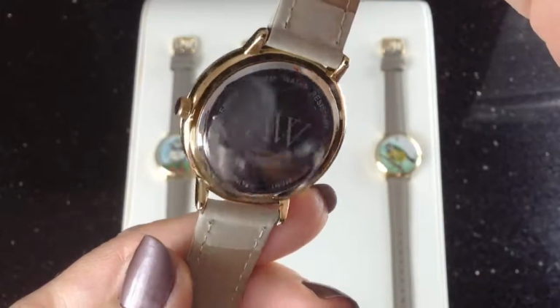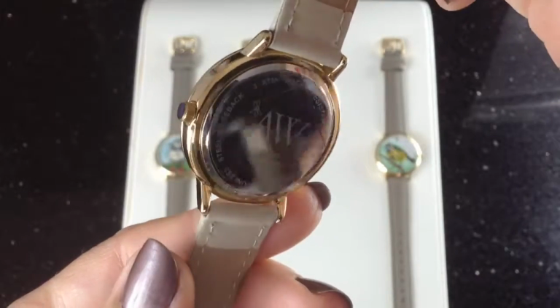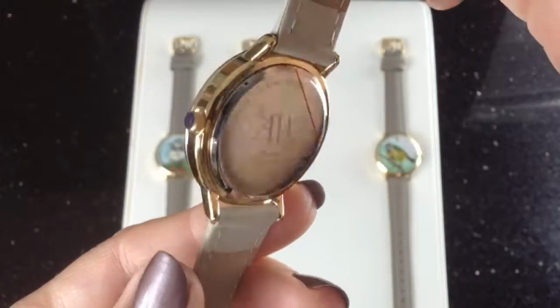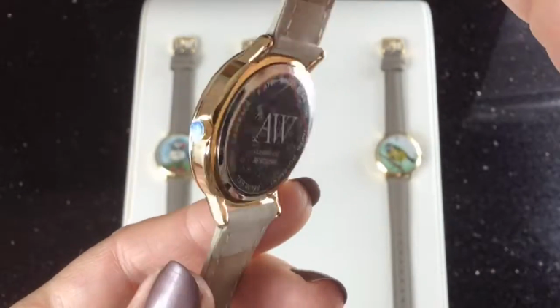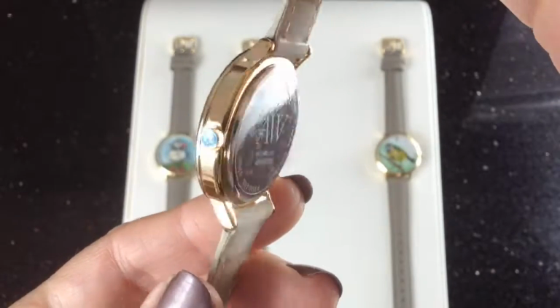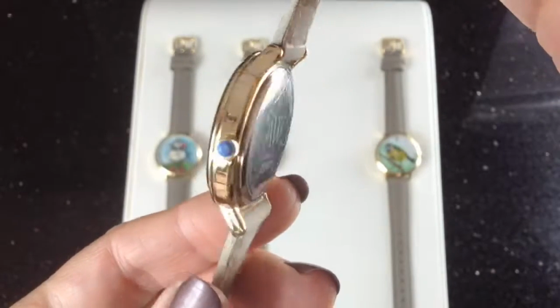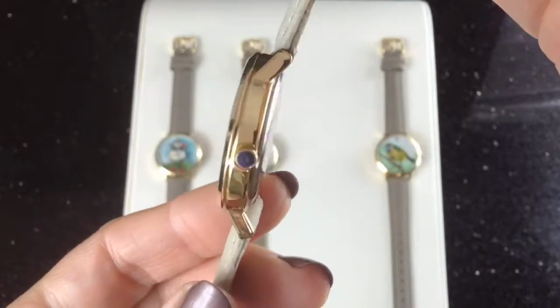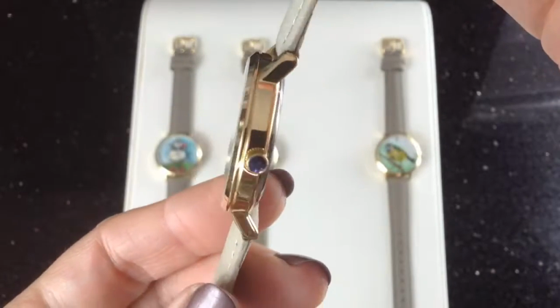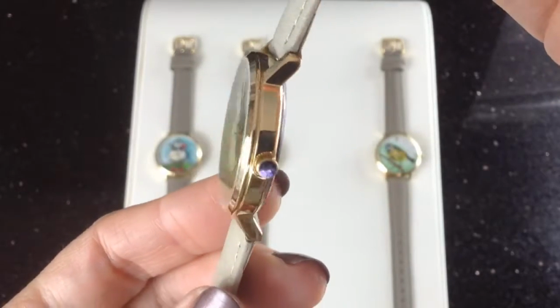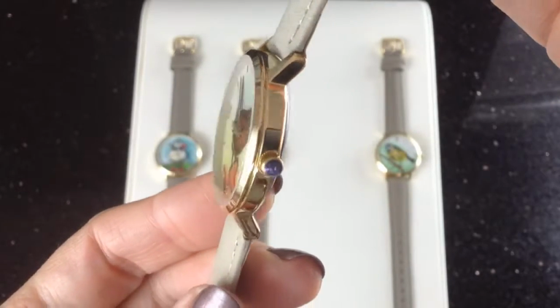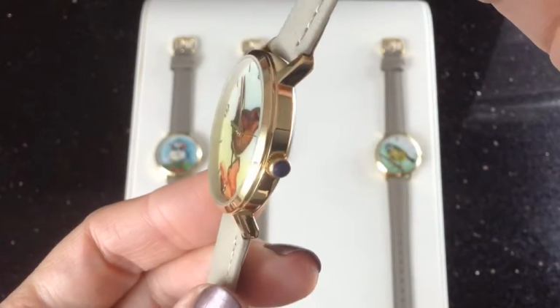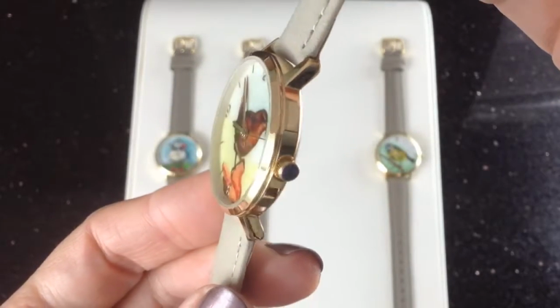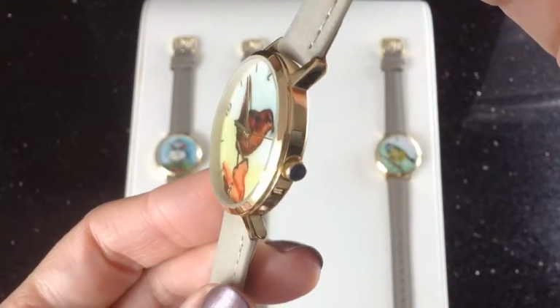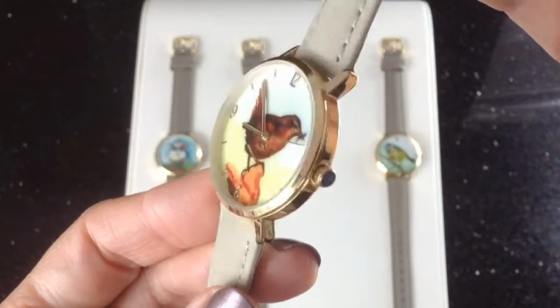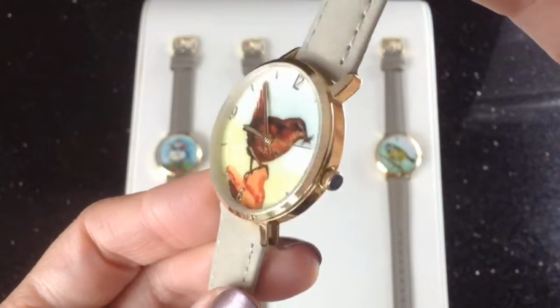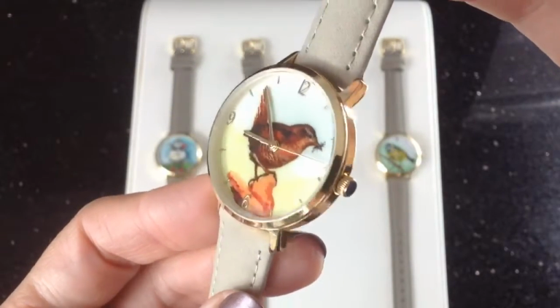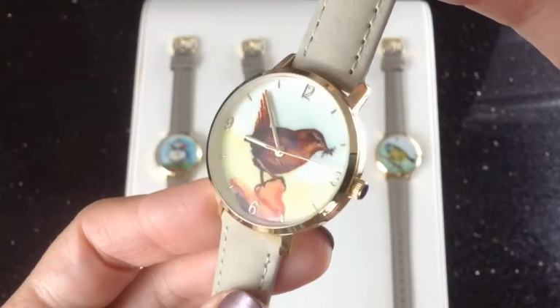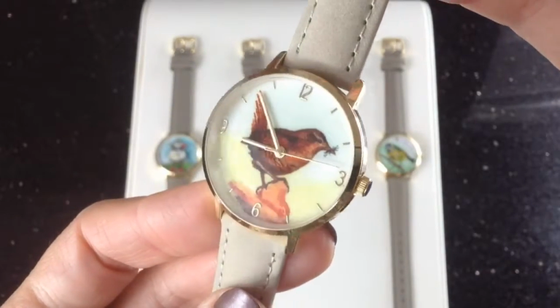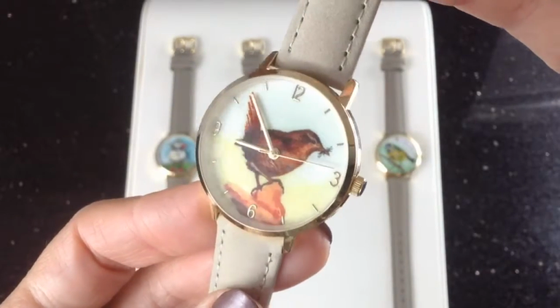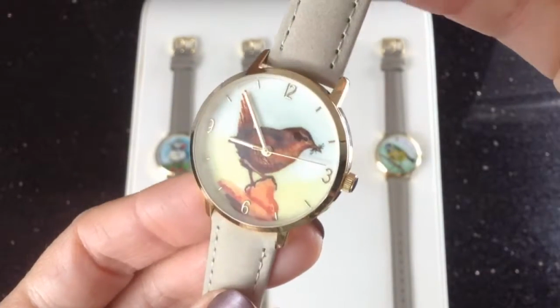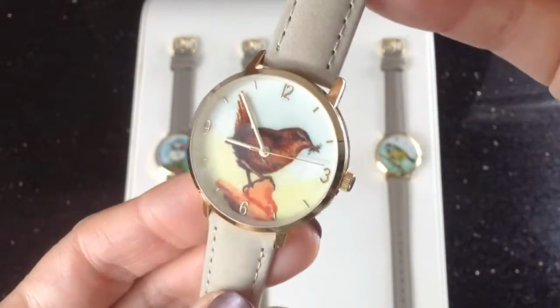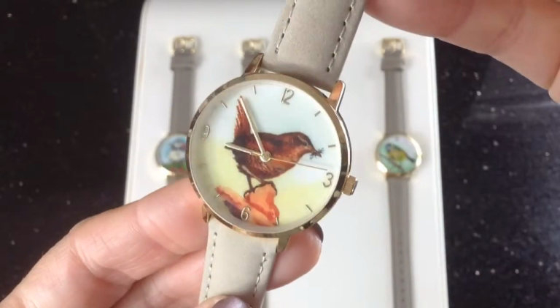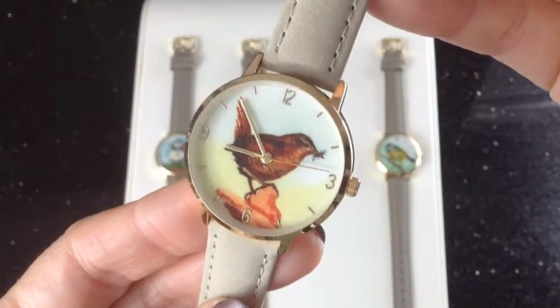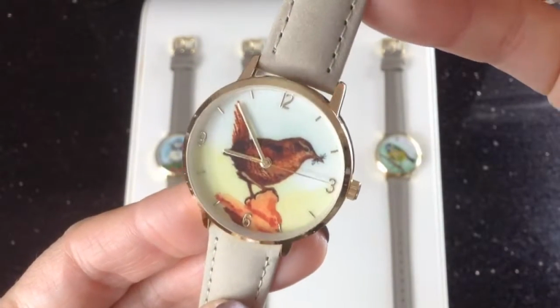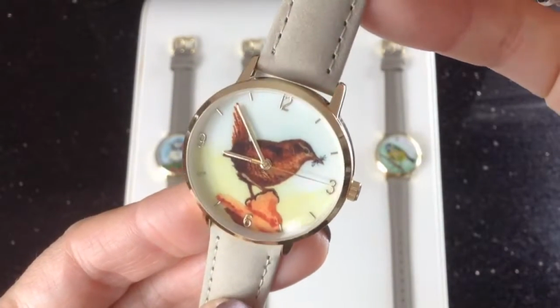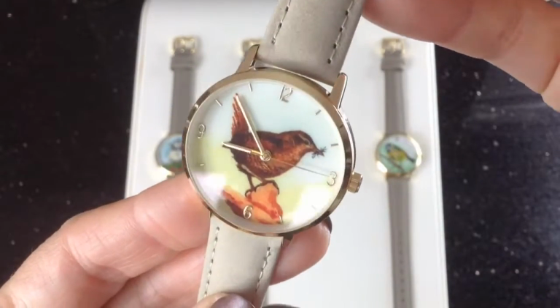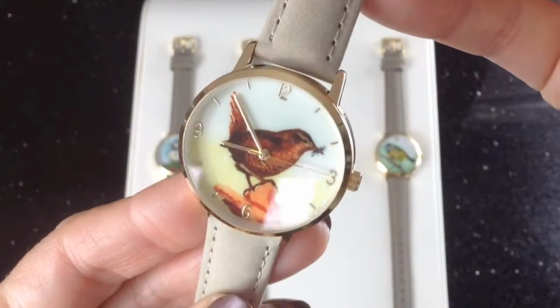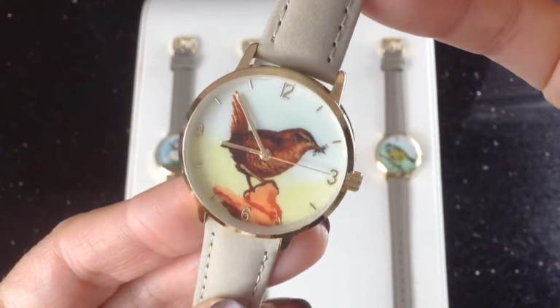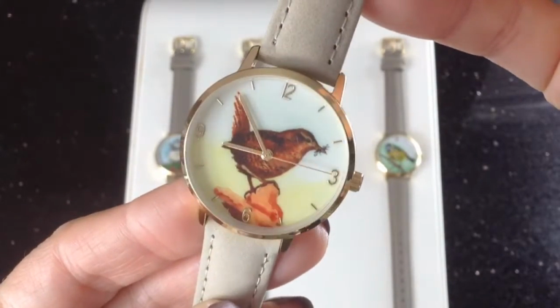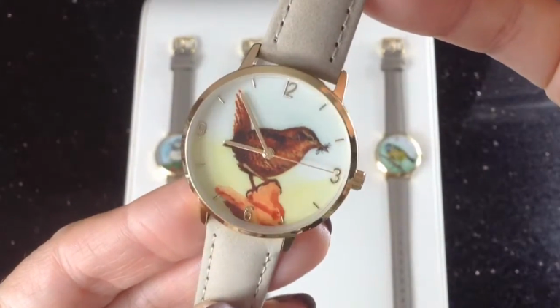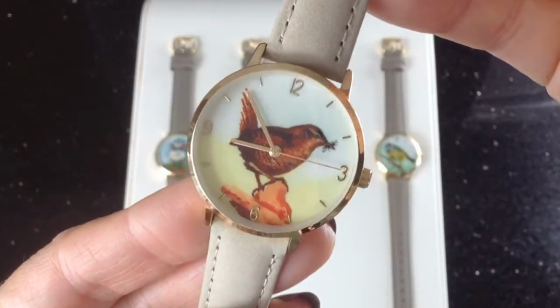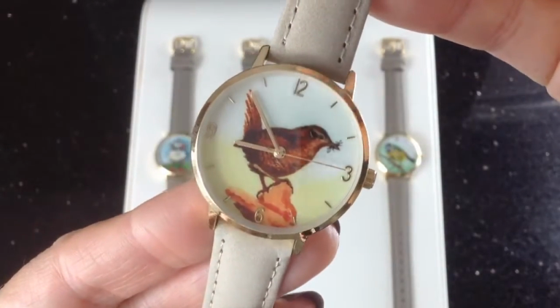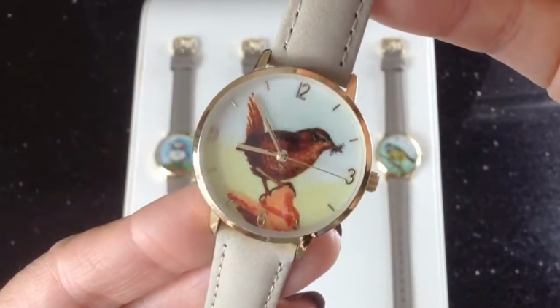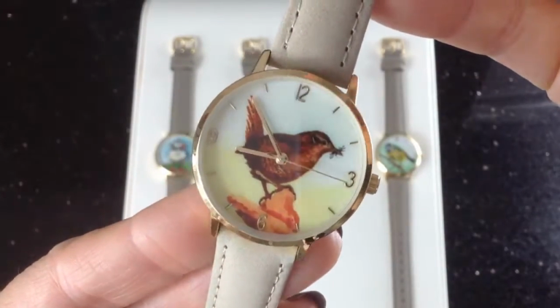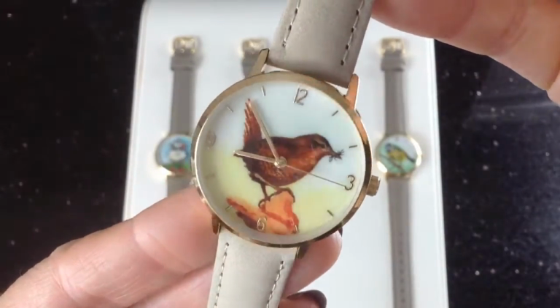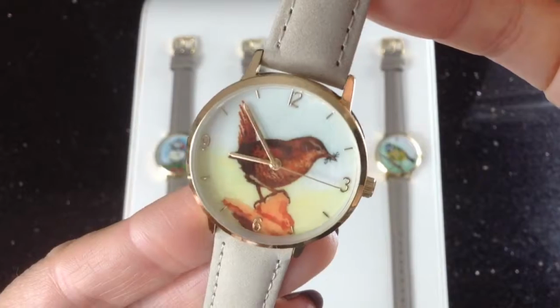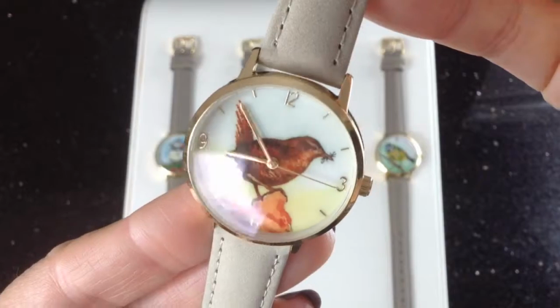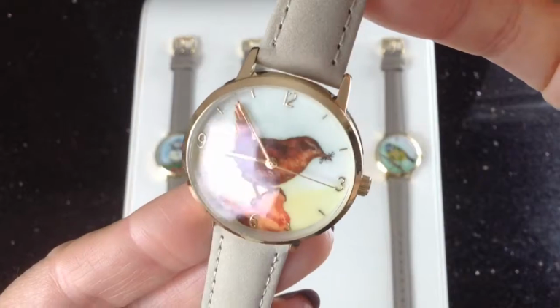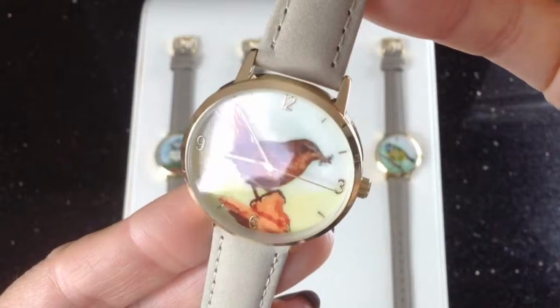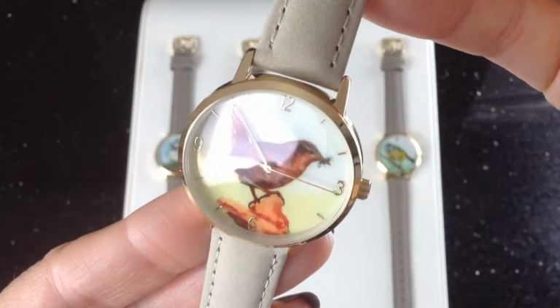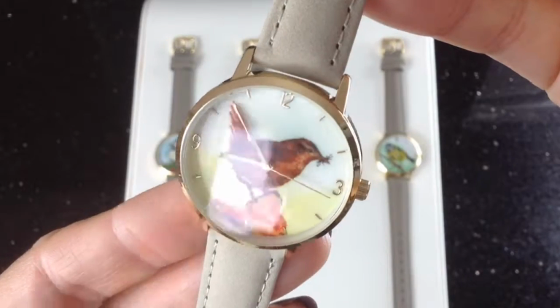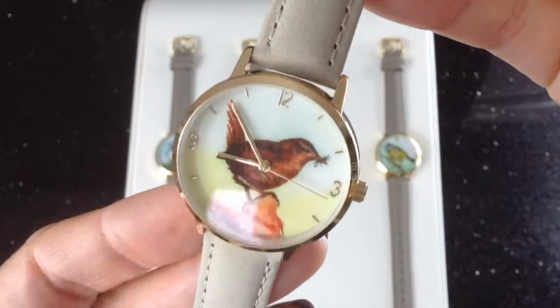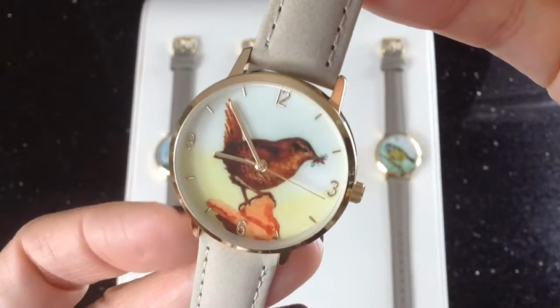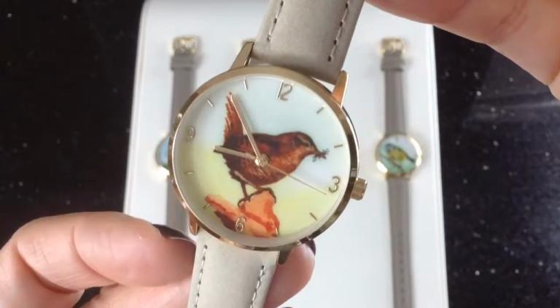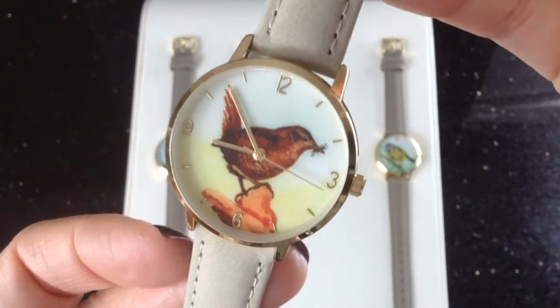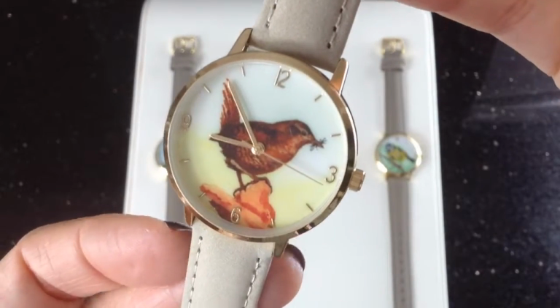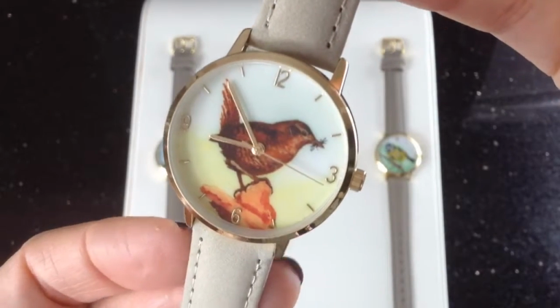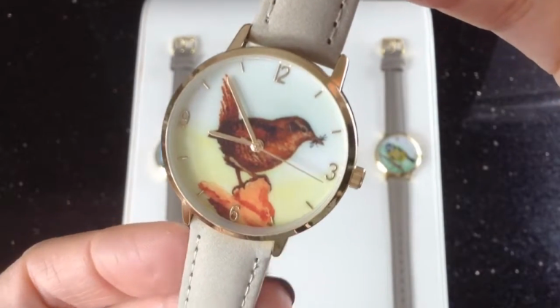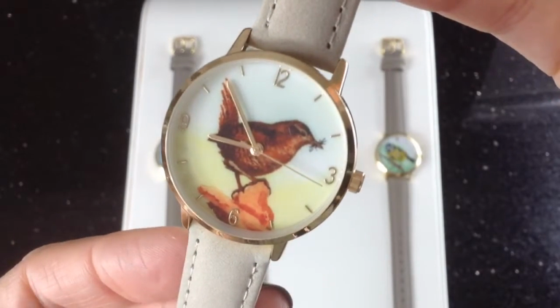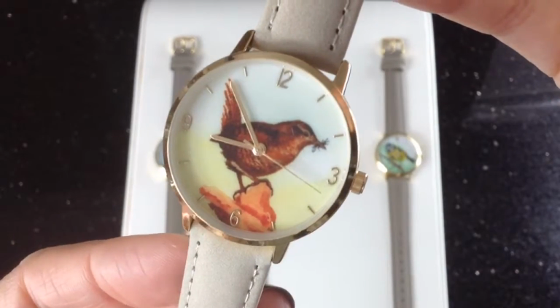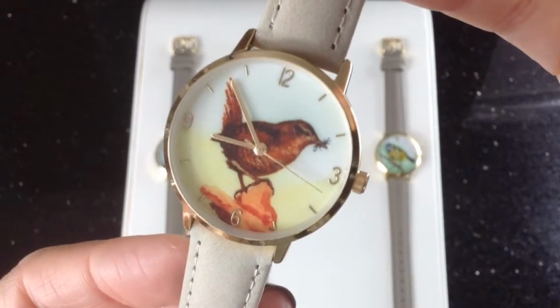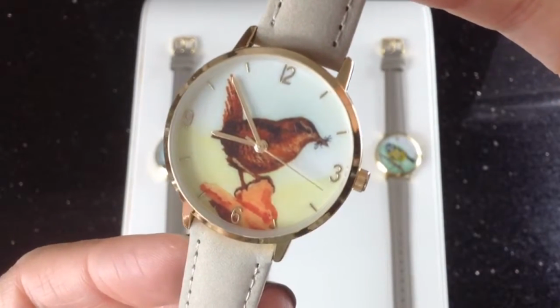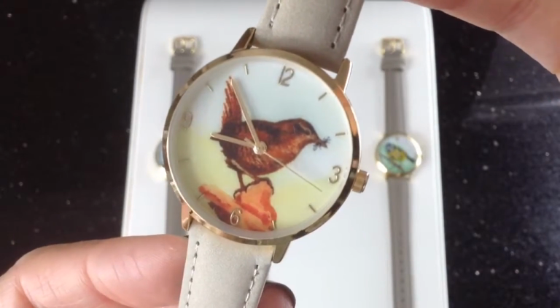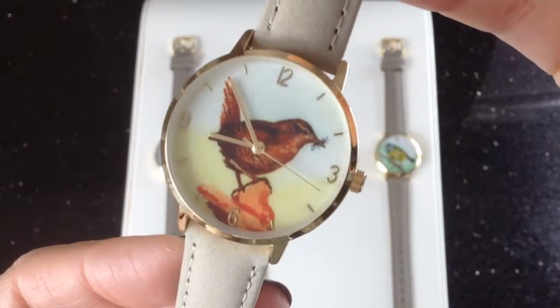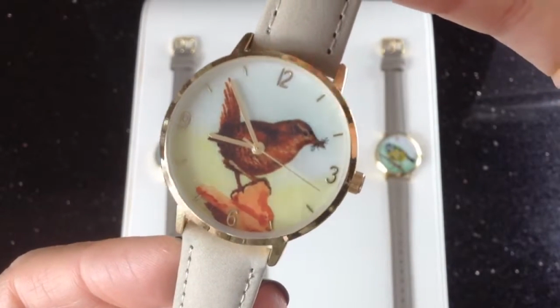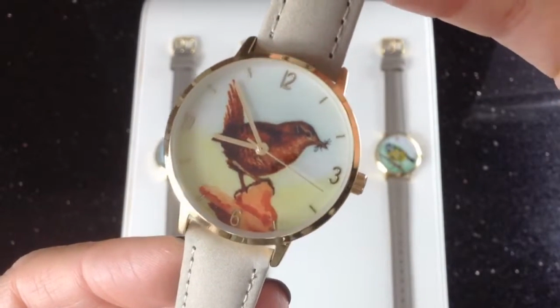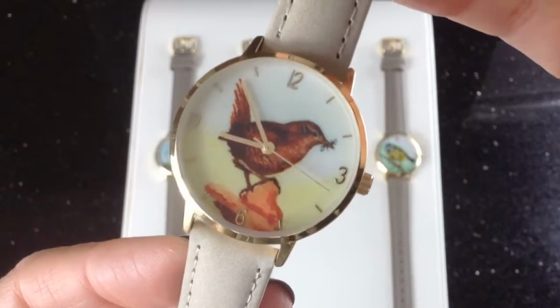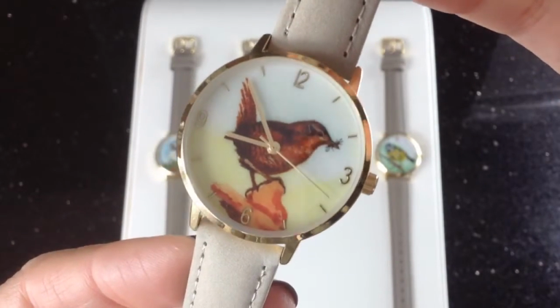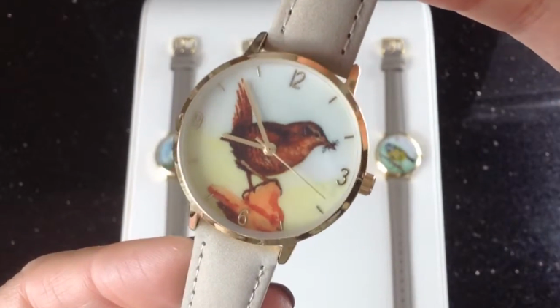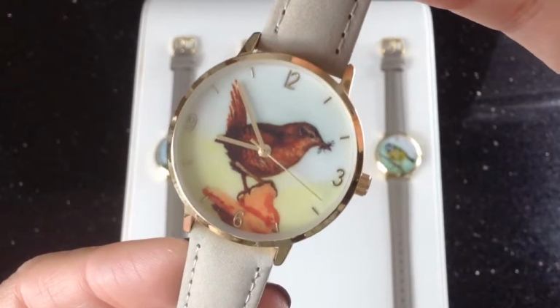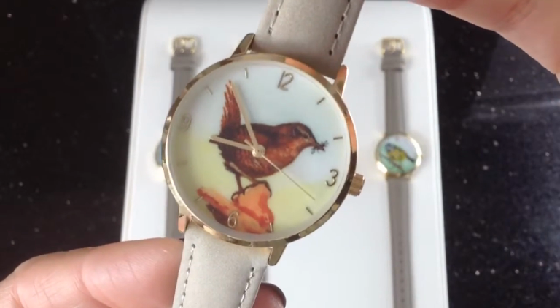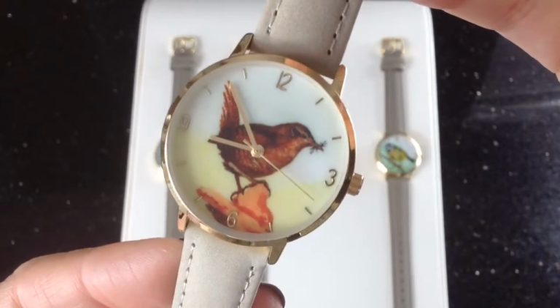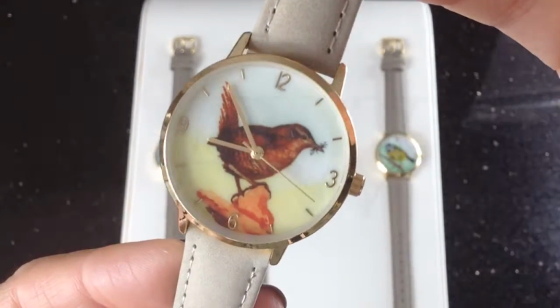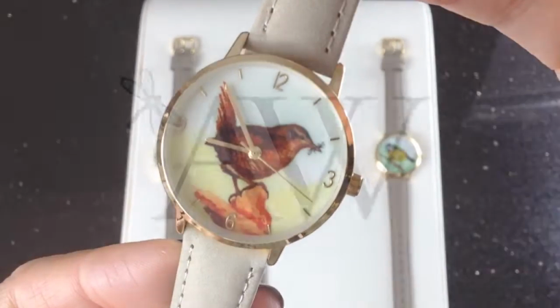Each one of our watches comes with a guarantee card and a numbered limited edition card, as we've only produced a small number of these lovely watches.